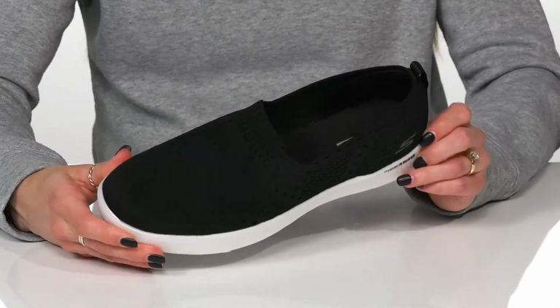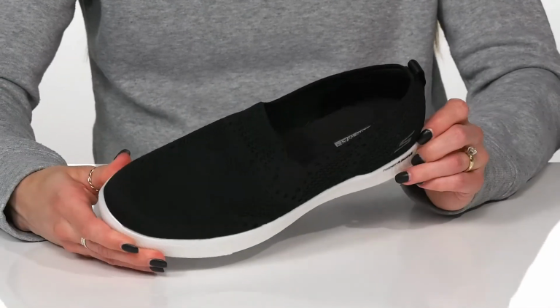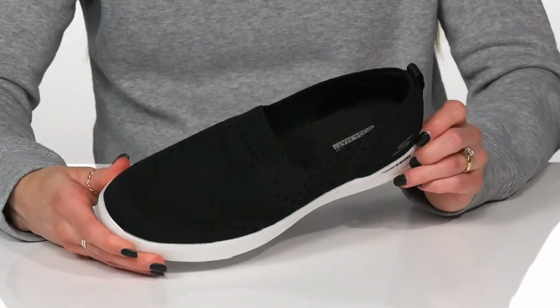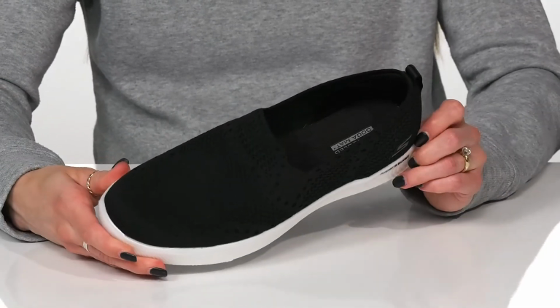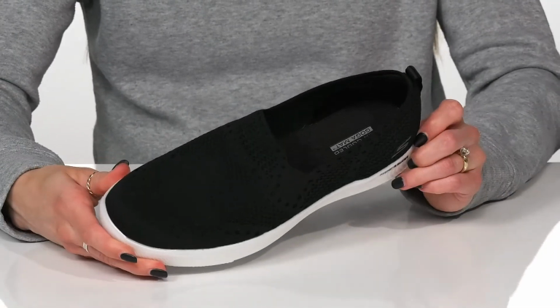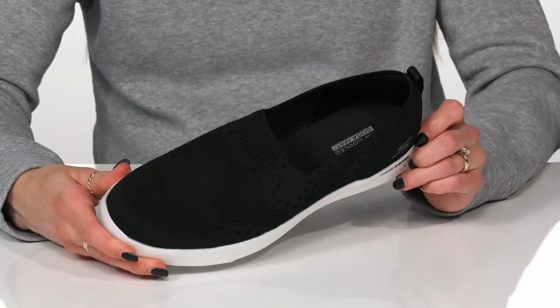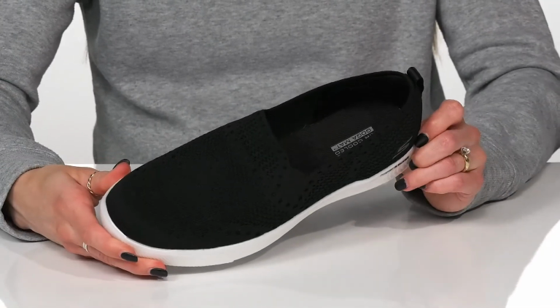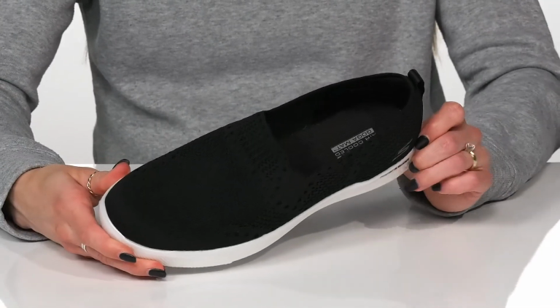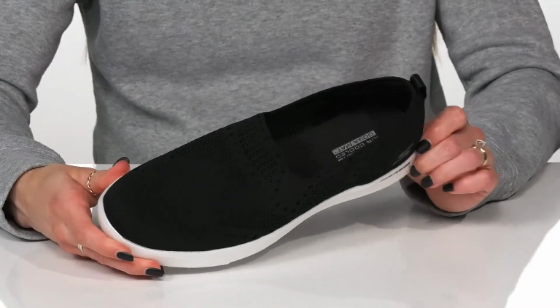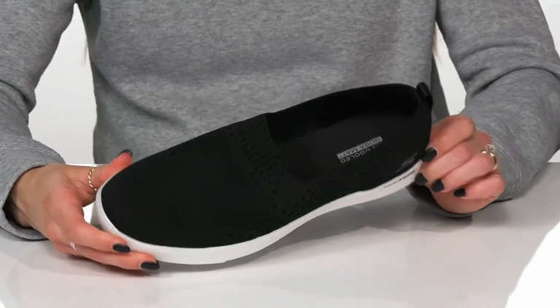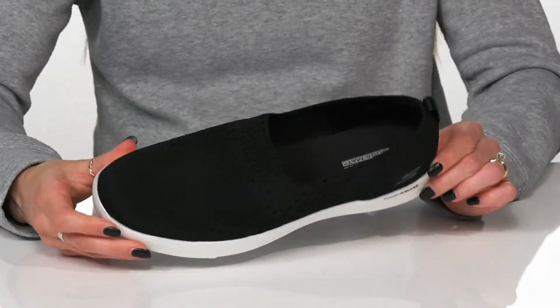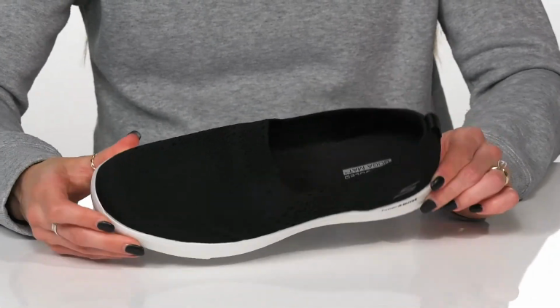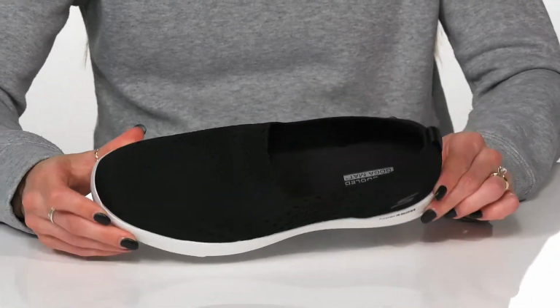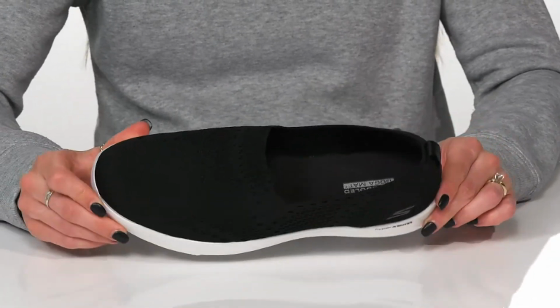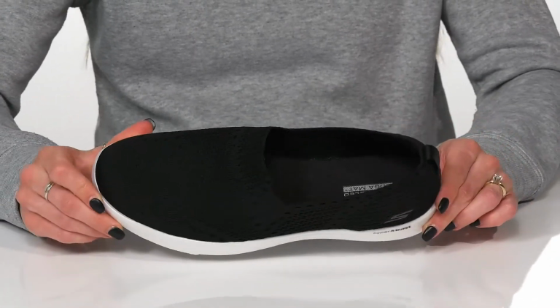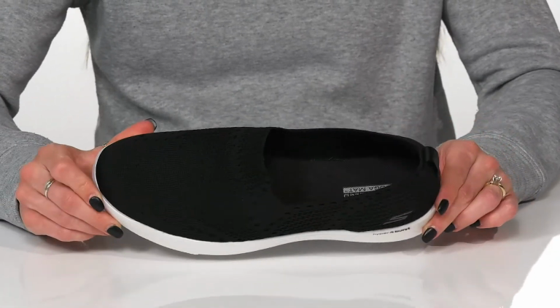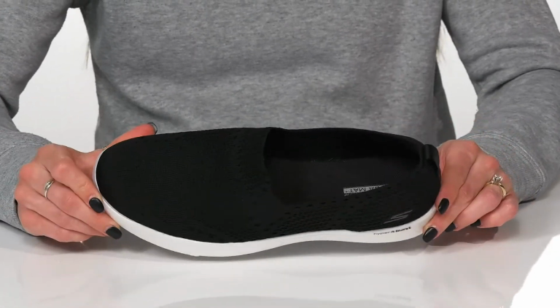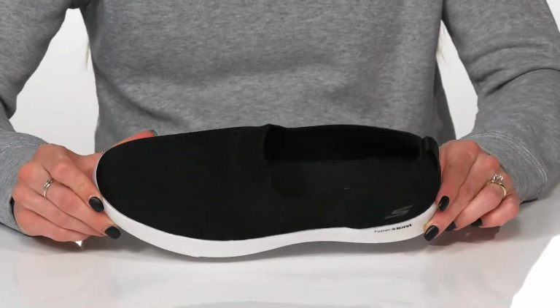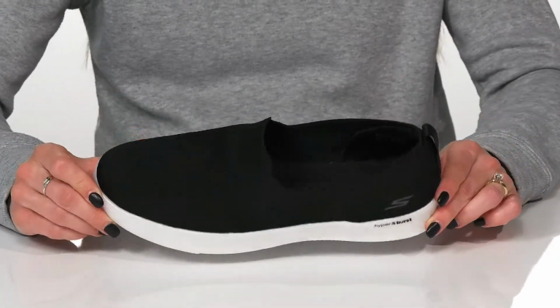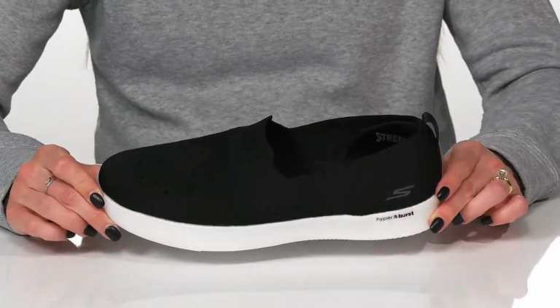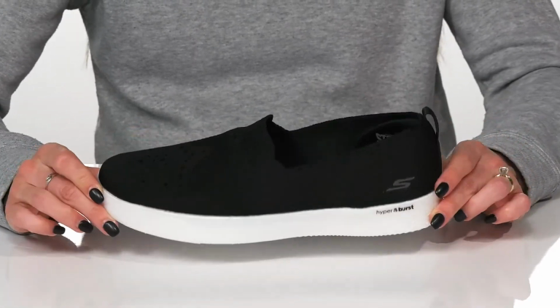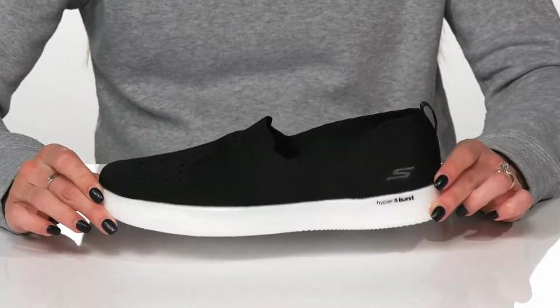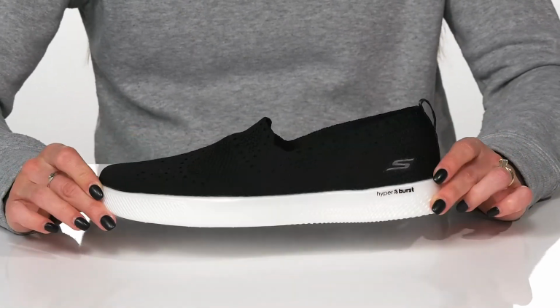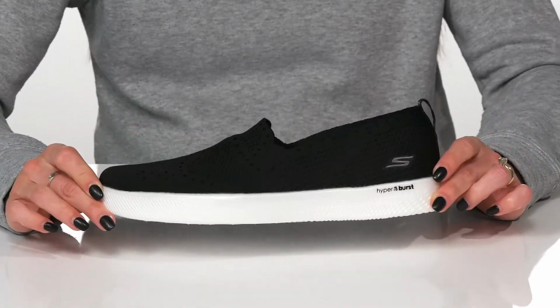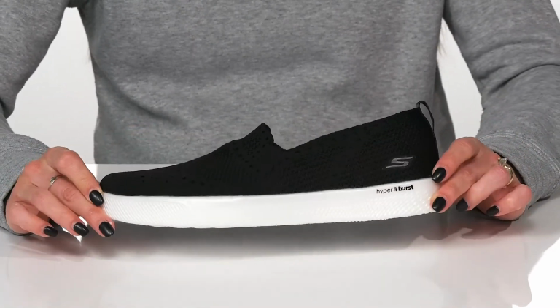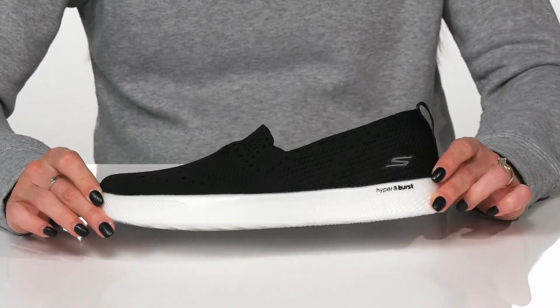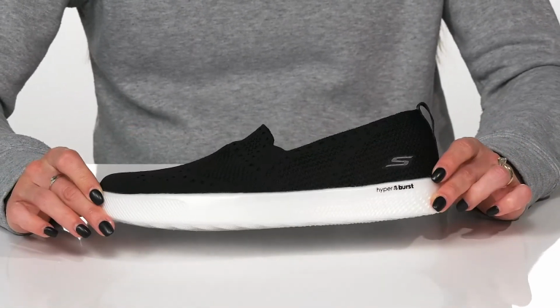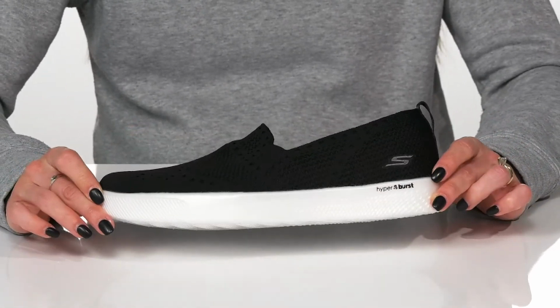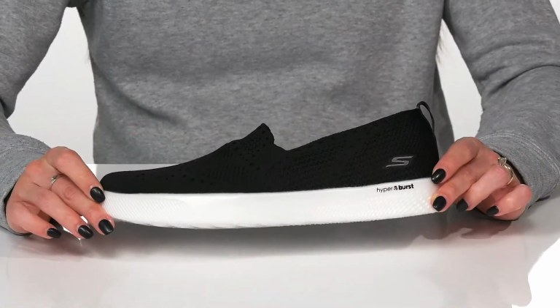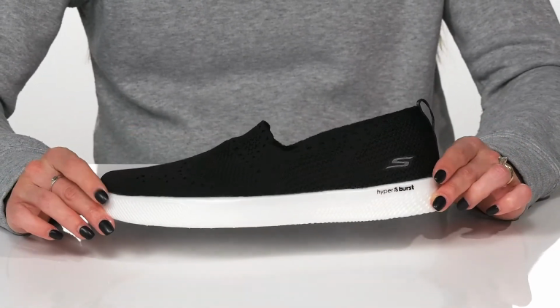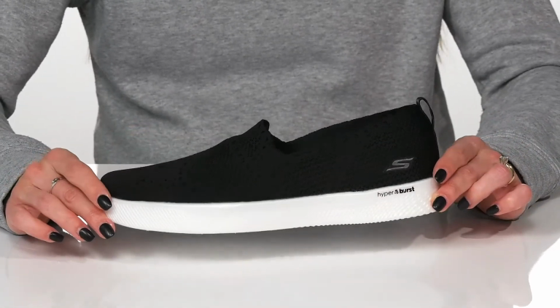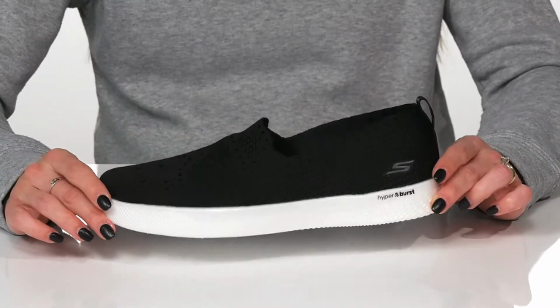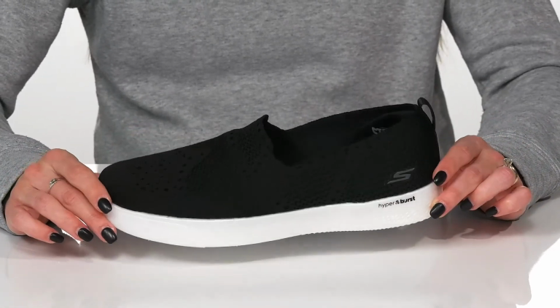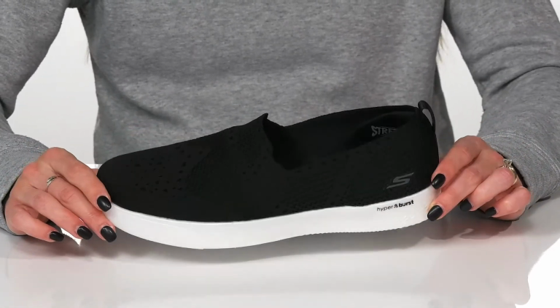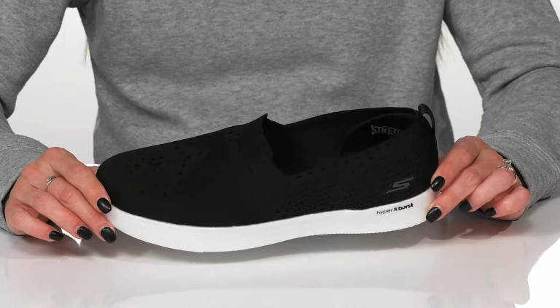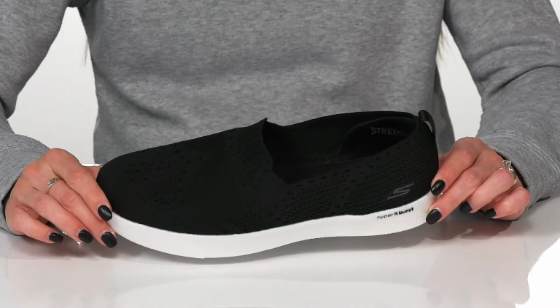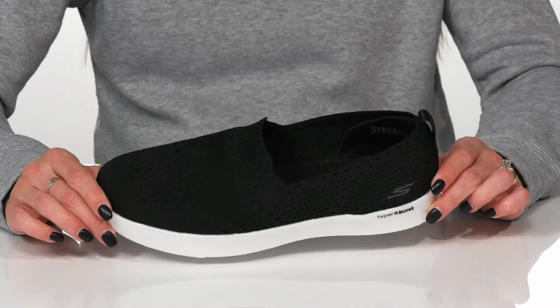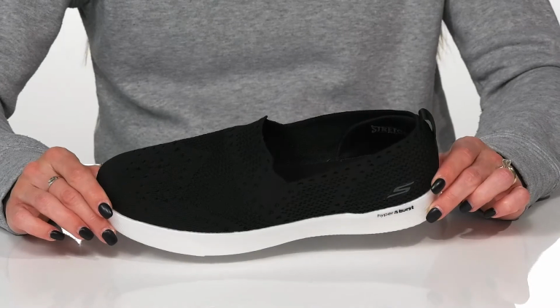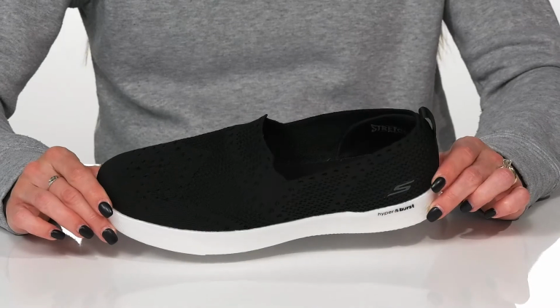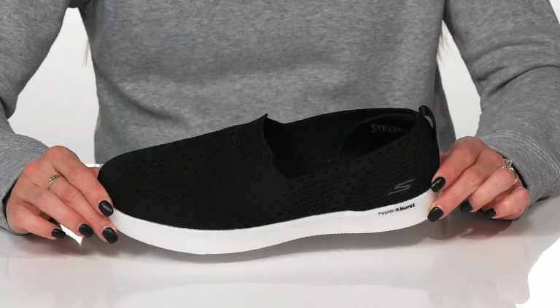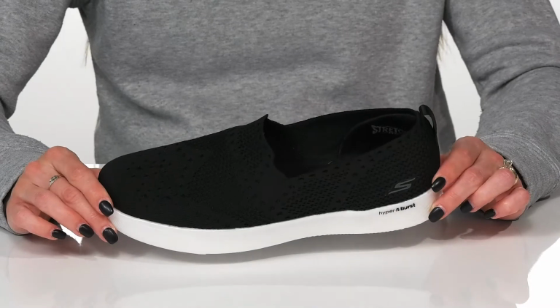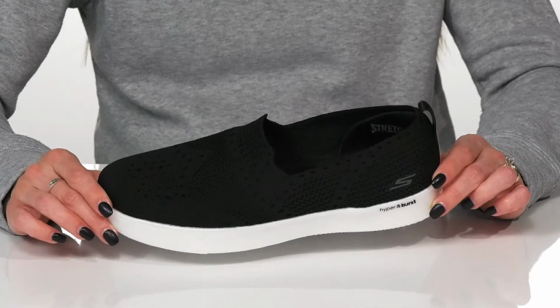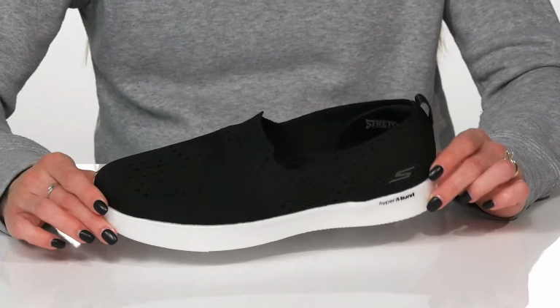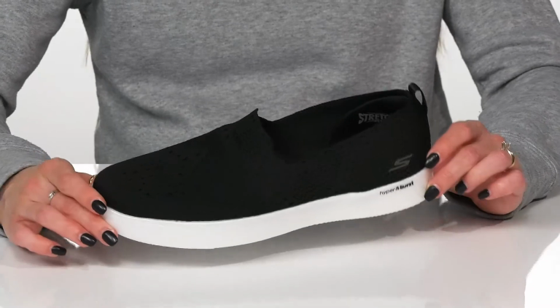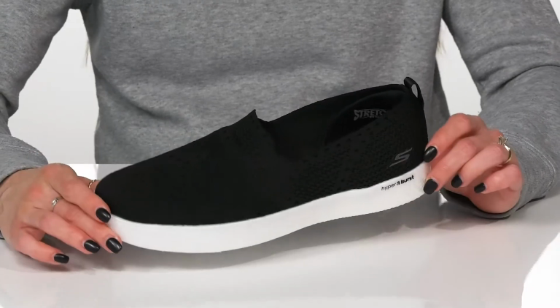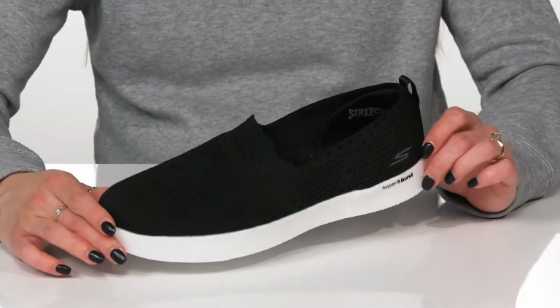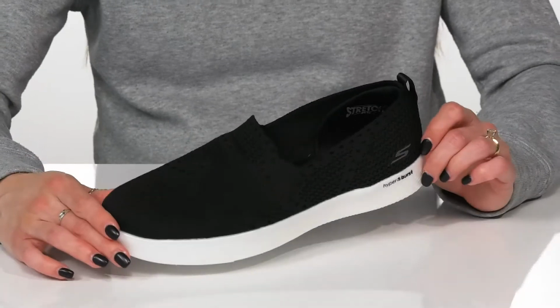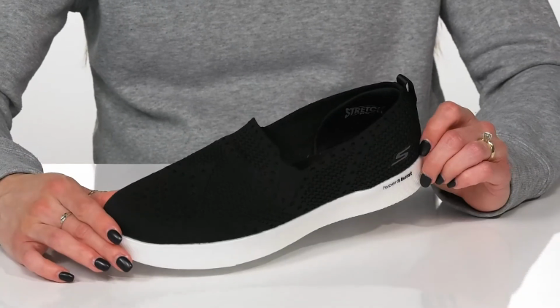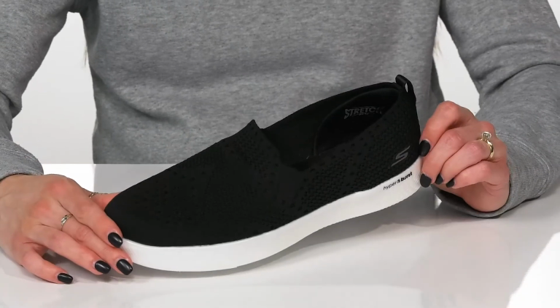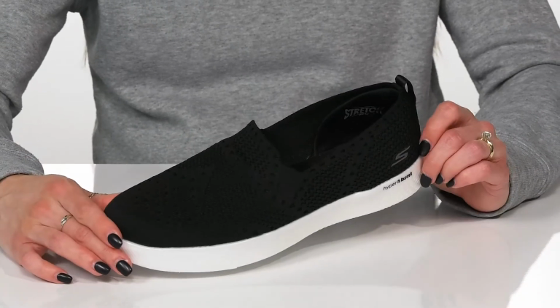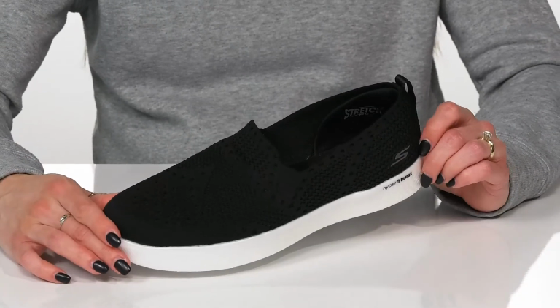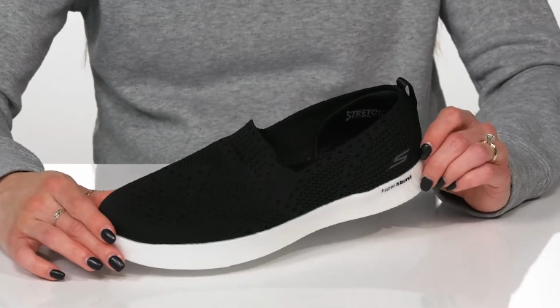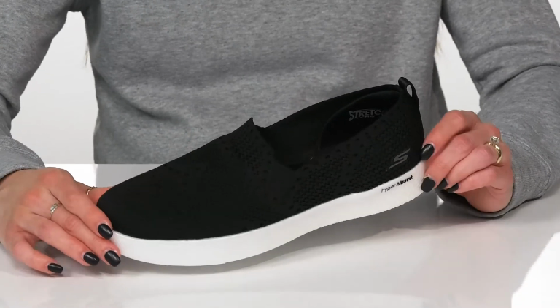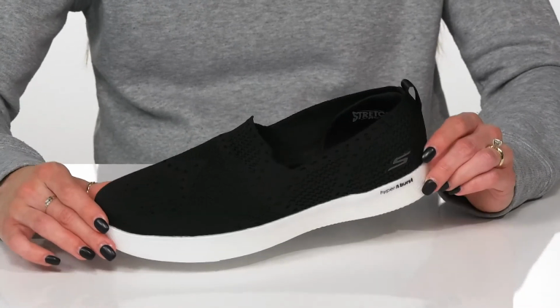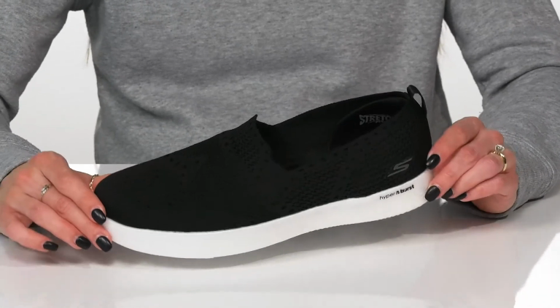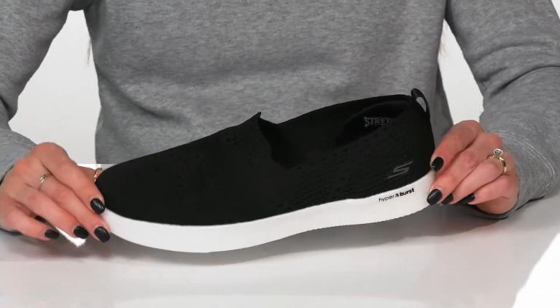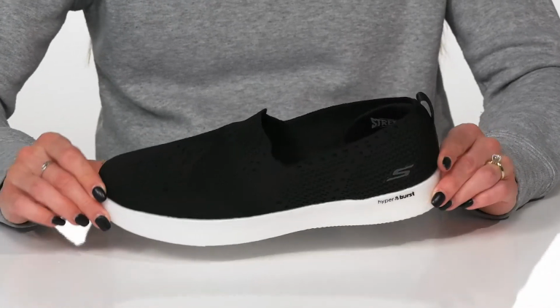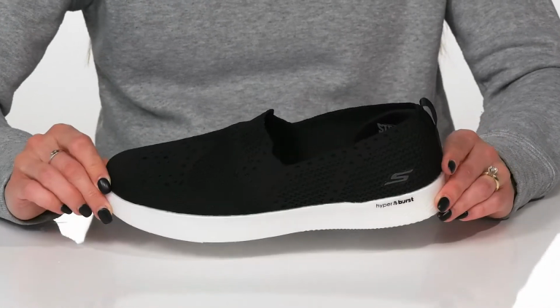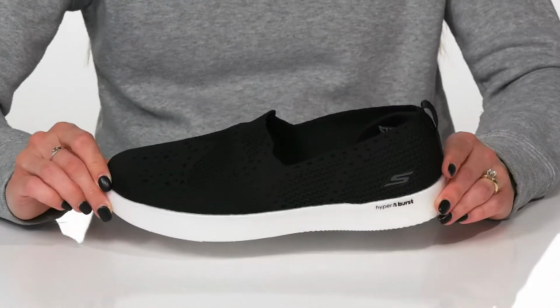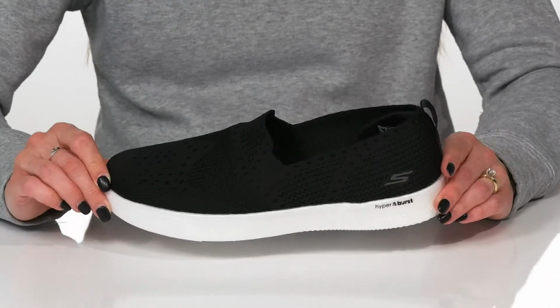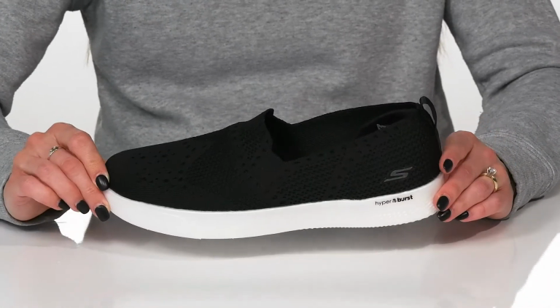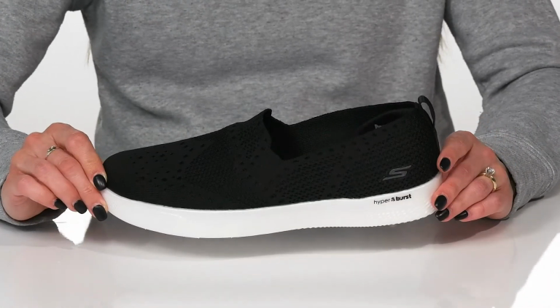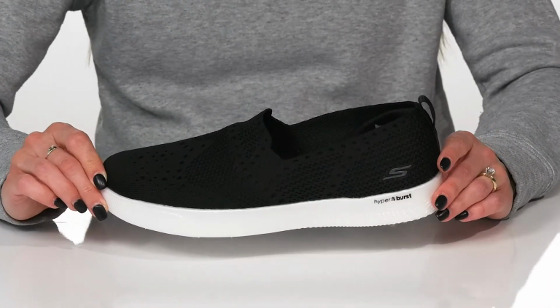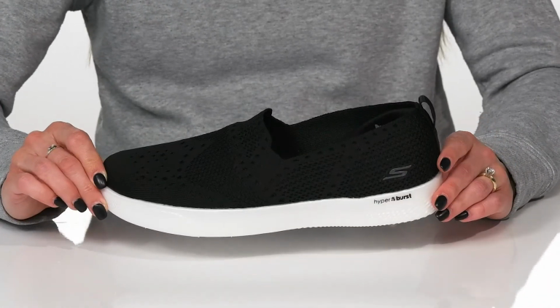These are going to be super nice to throw on when you have to run some errands with a casual outfit like some leggings and a graphic tee.